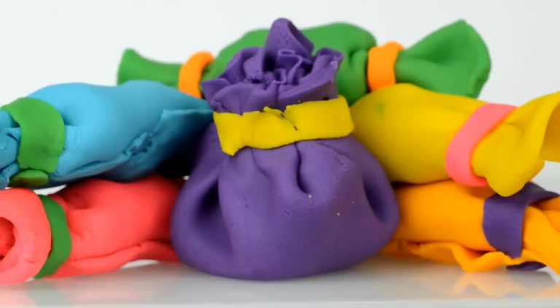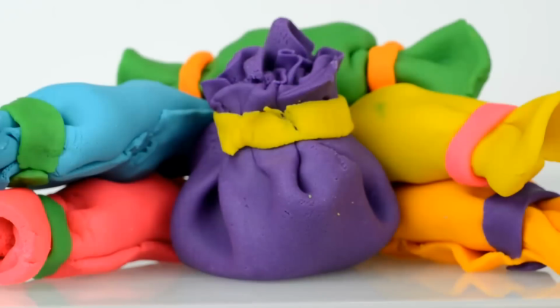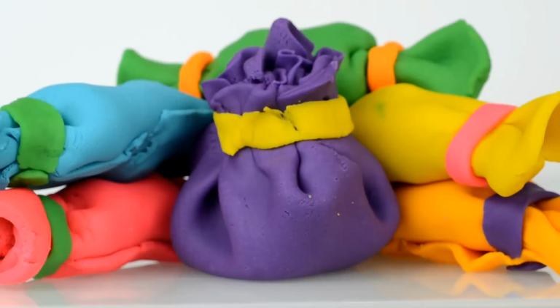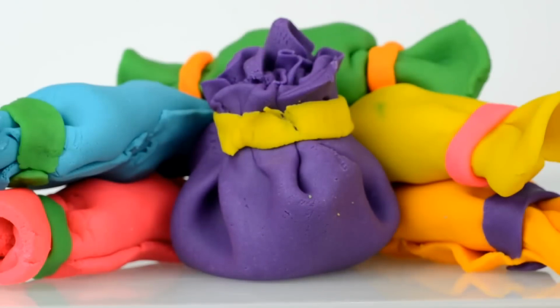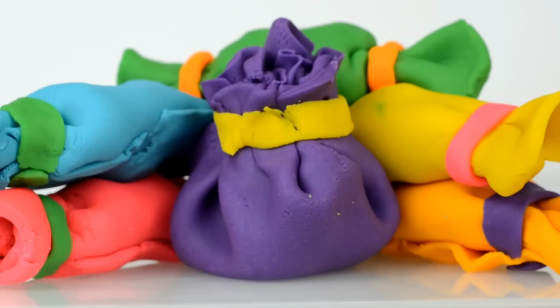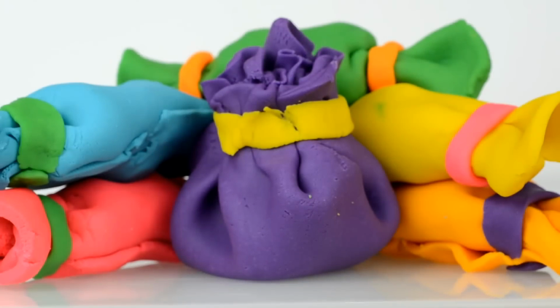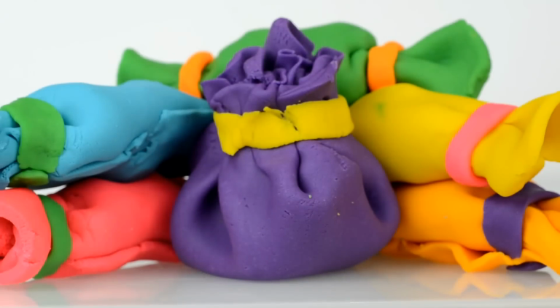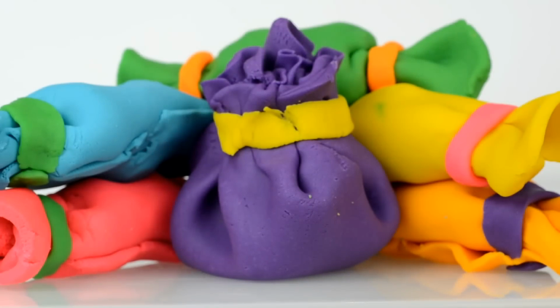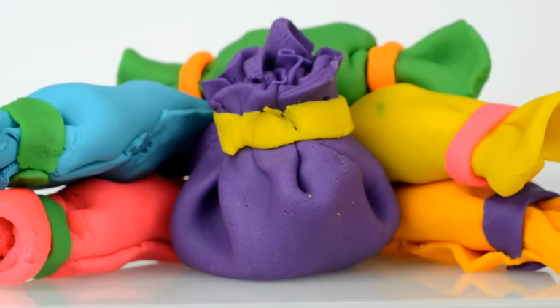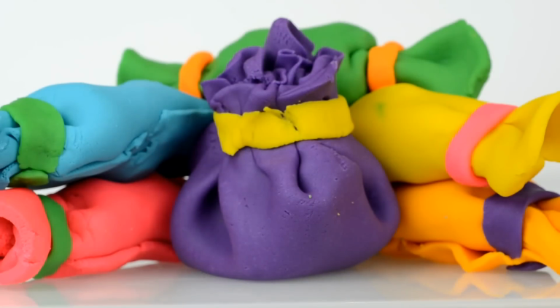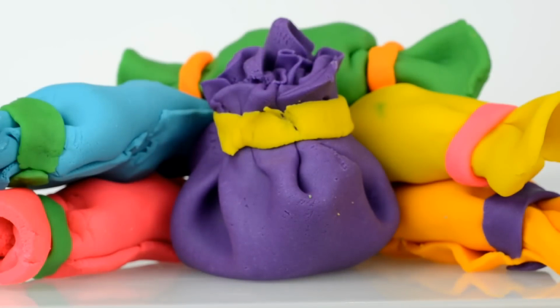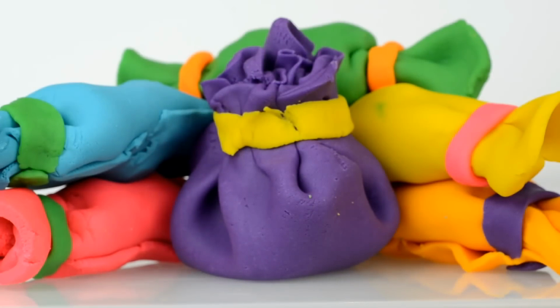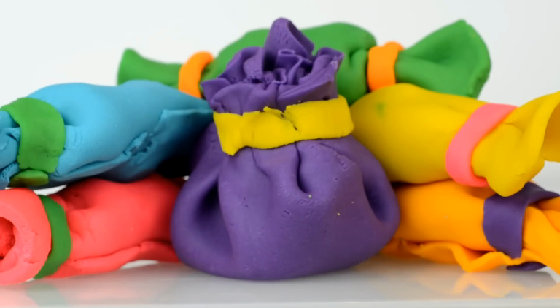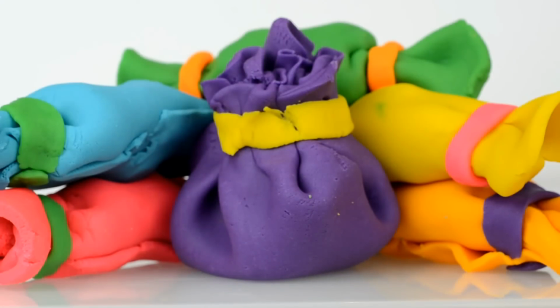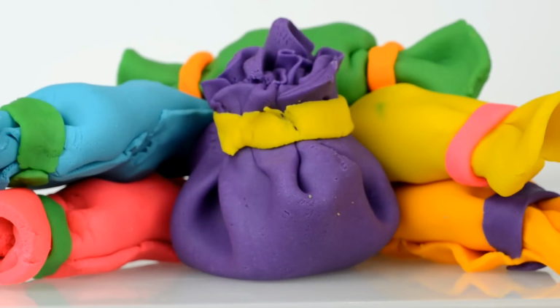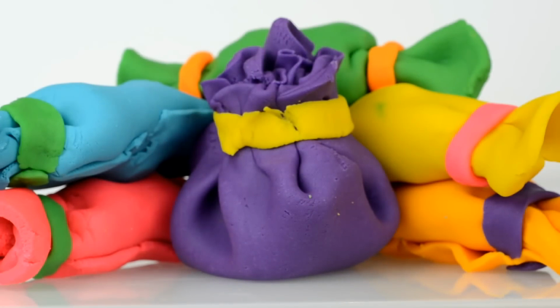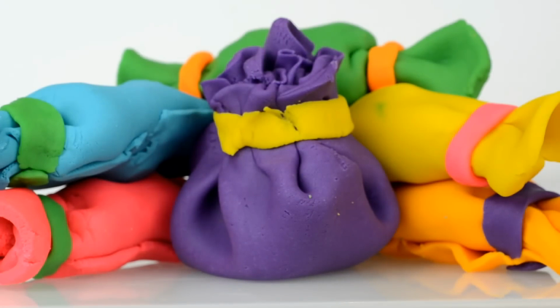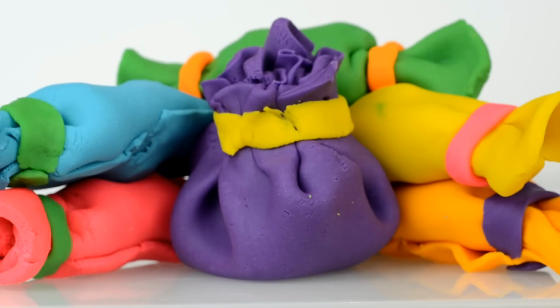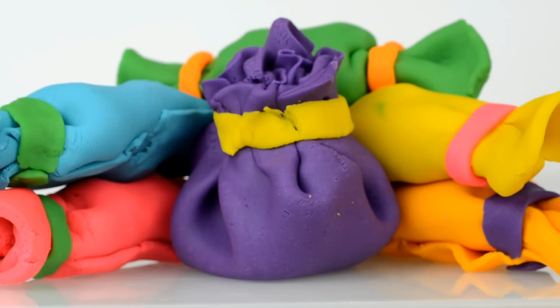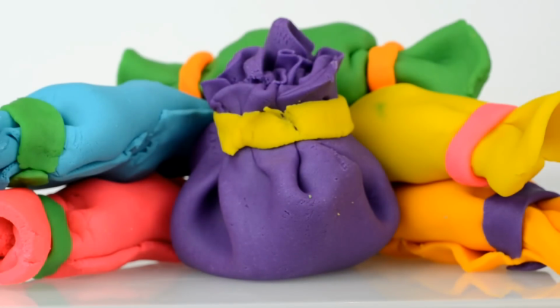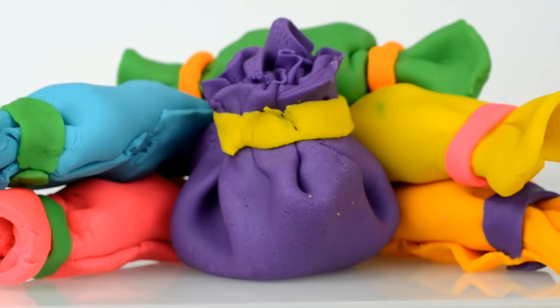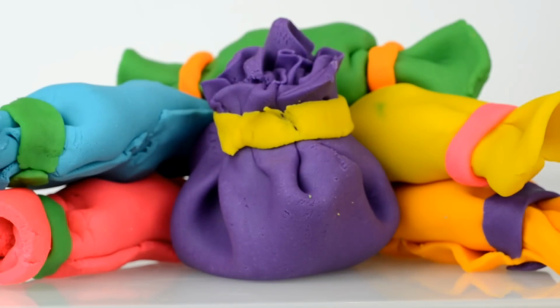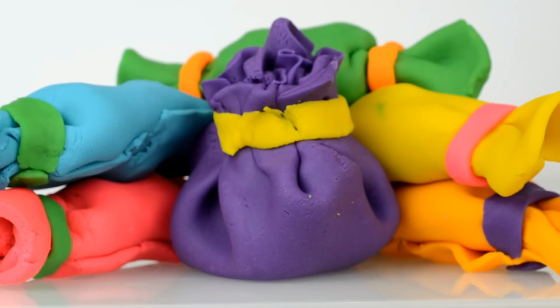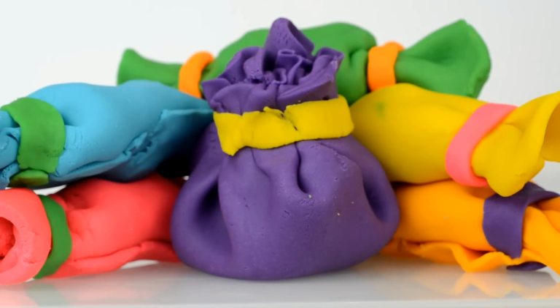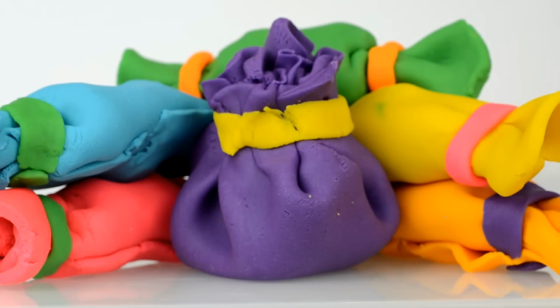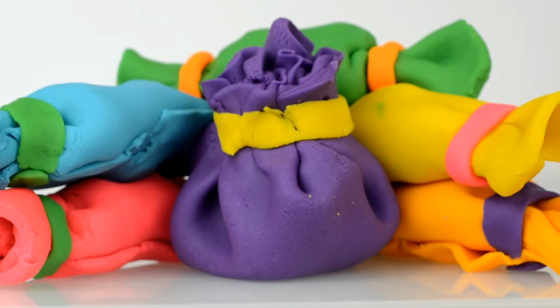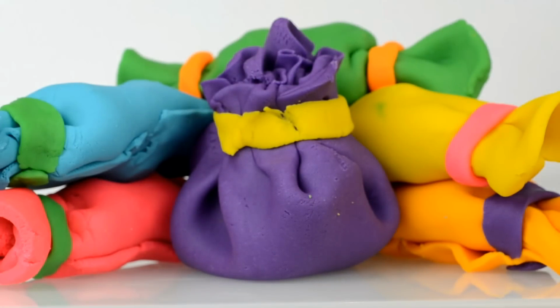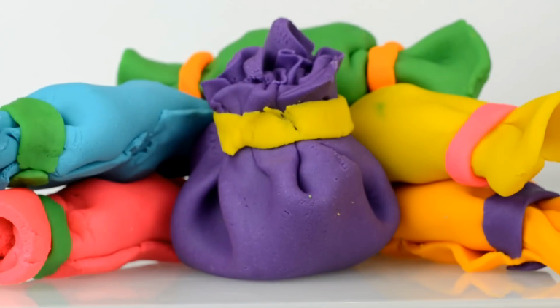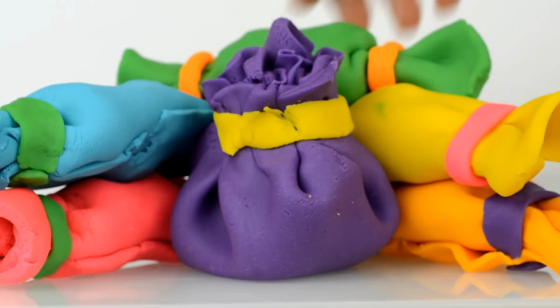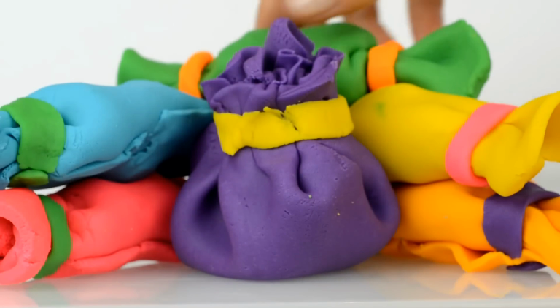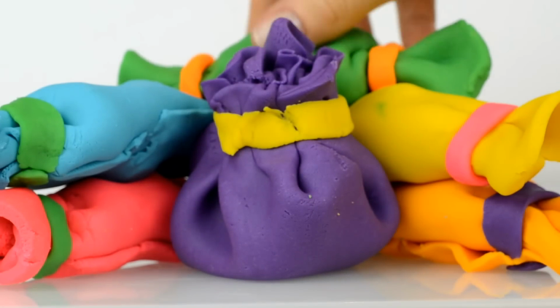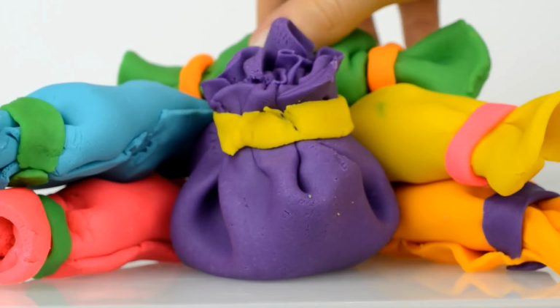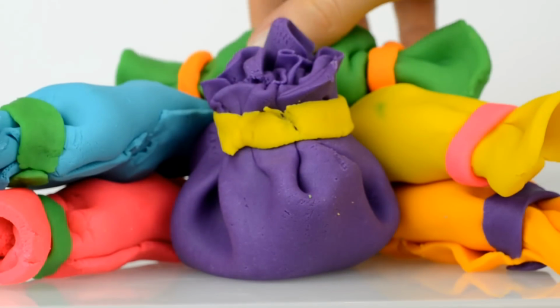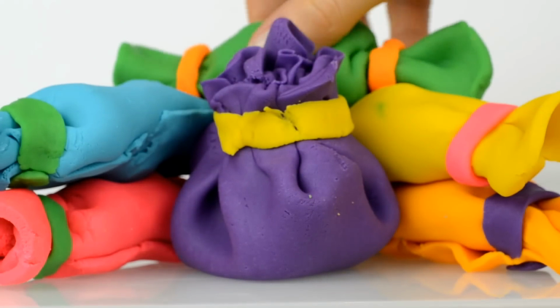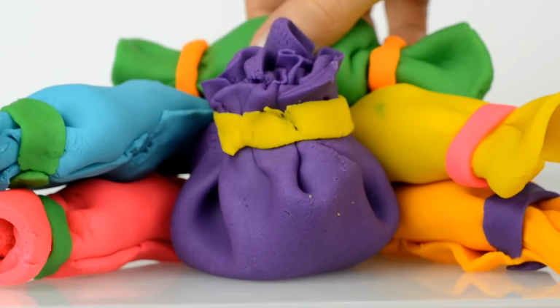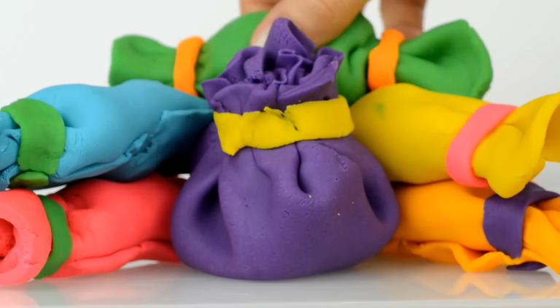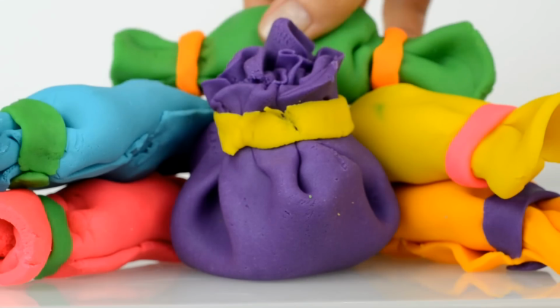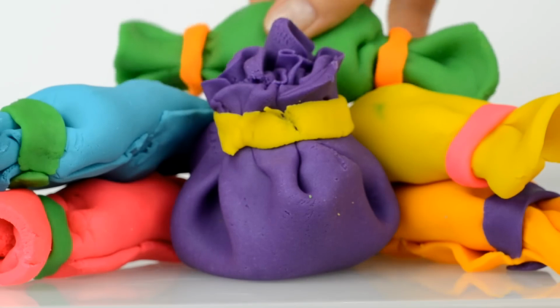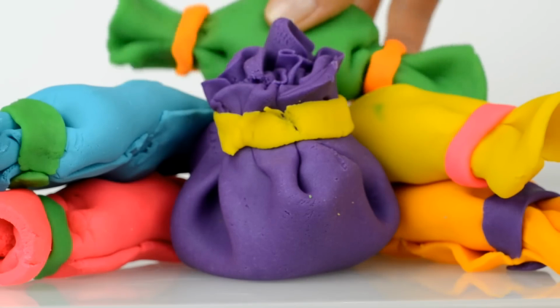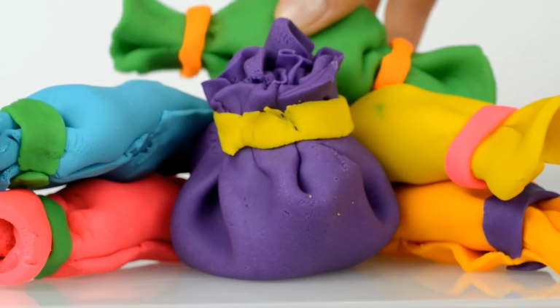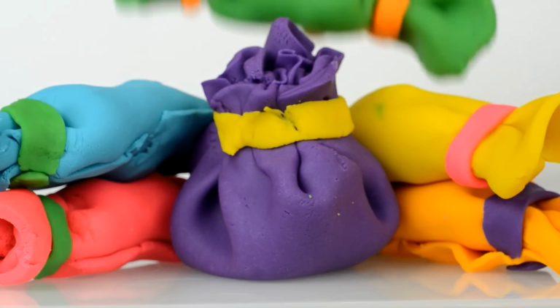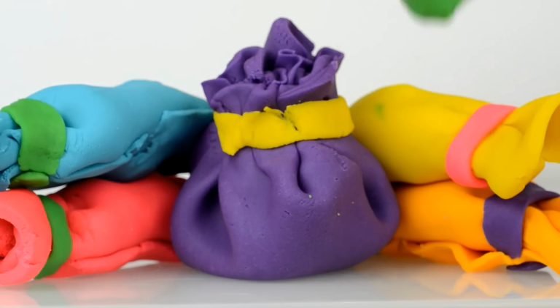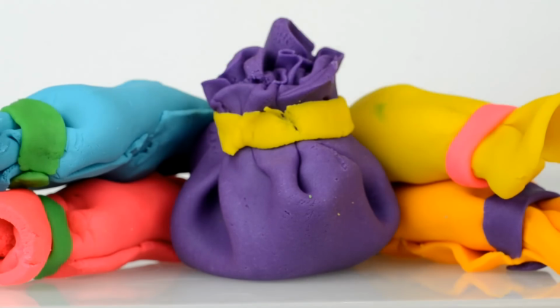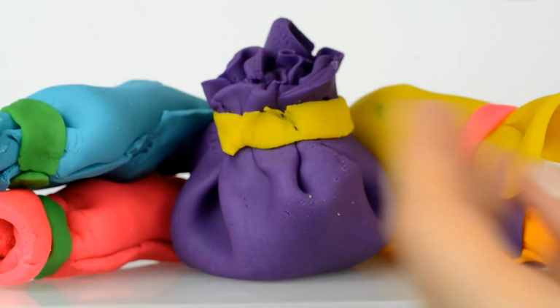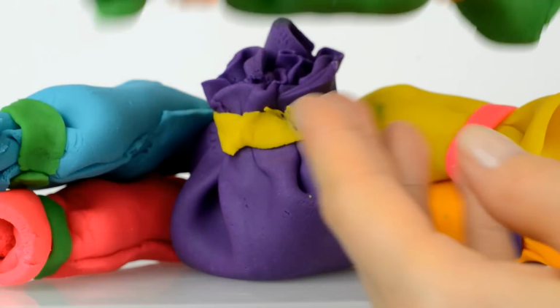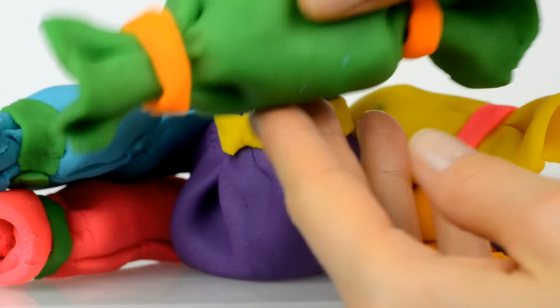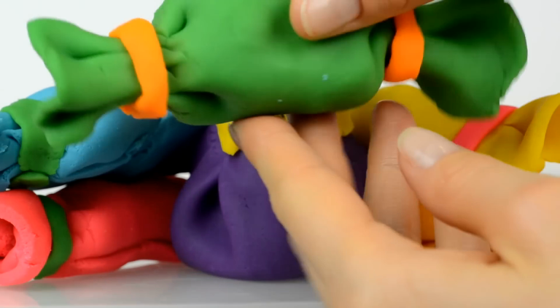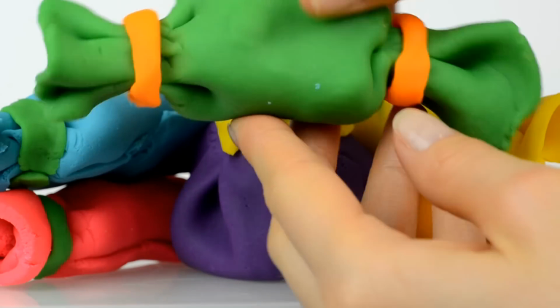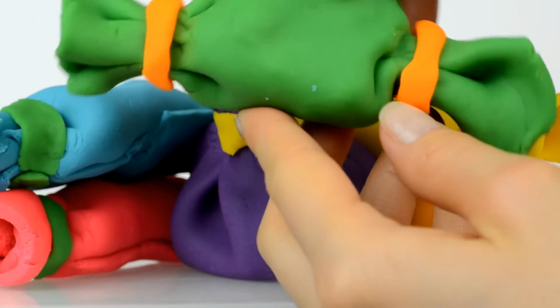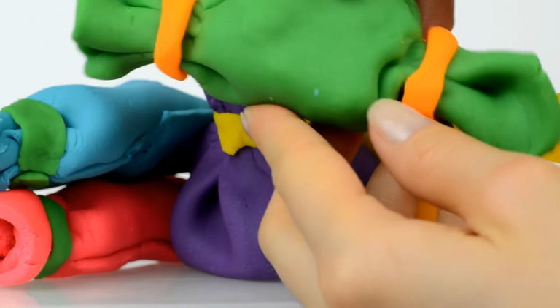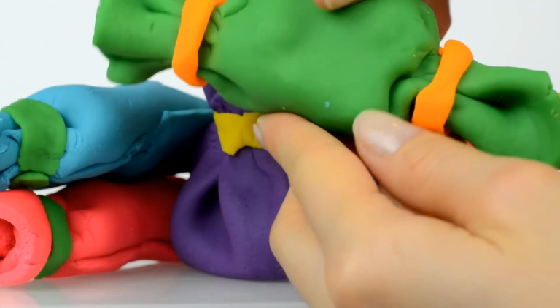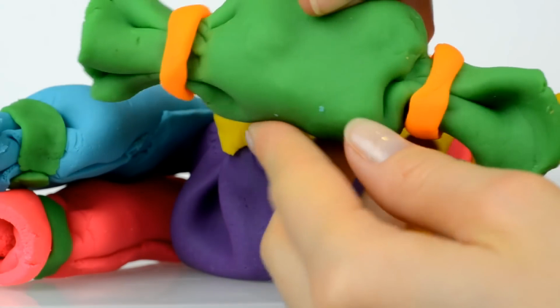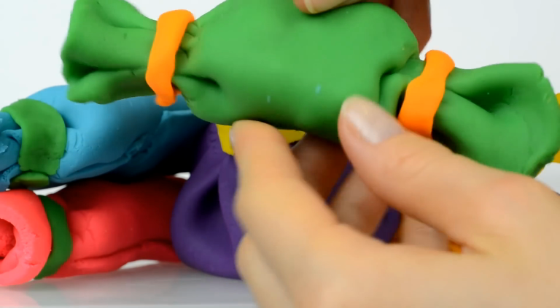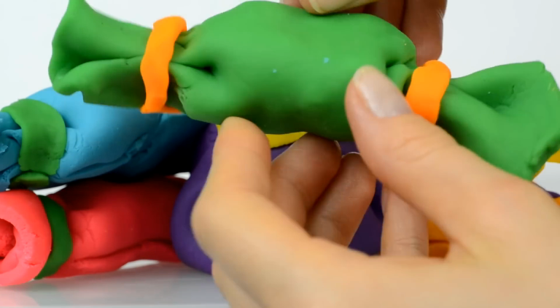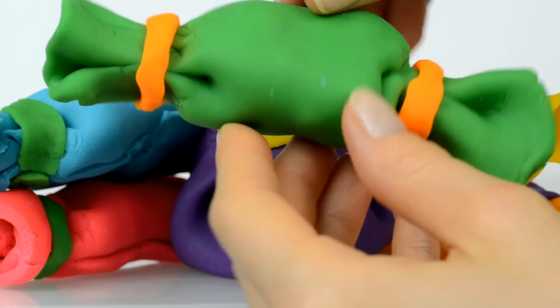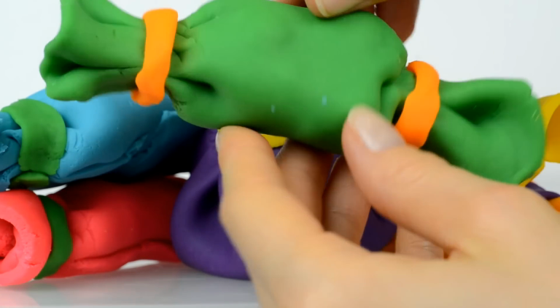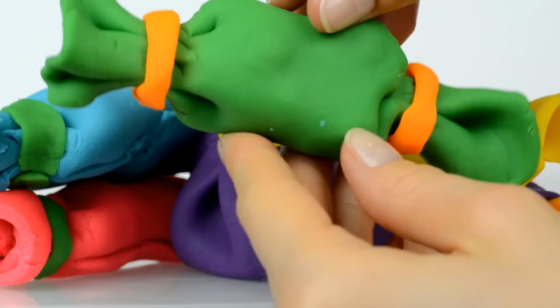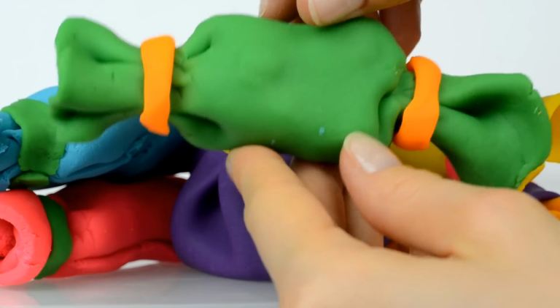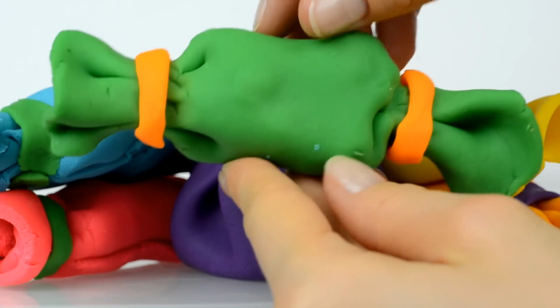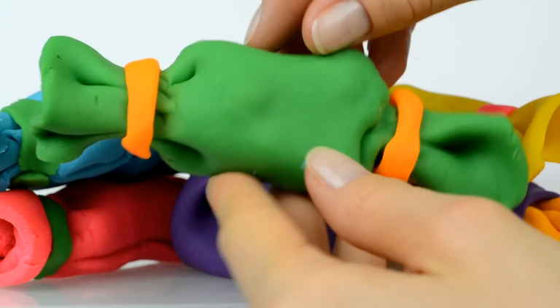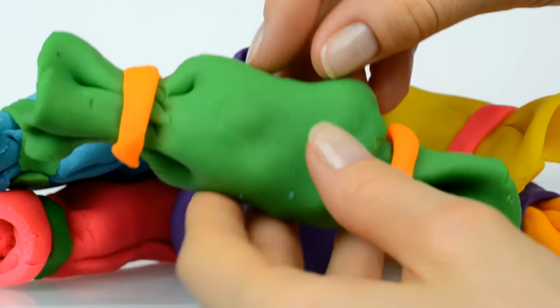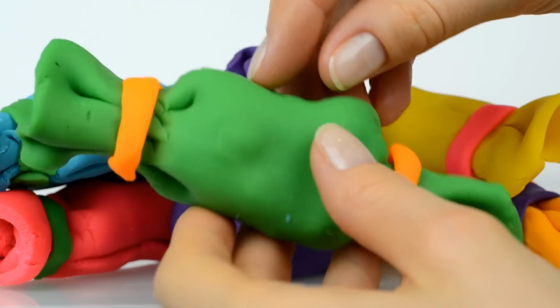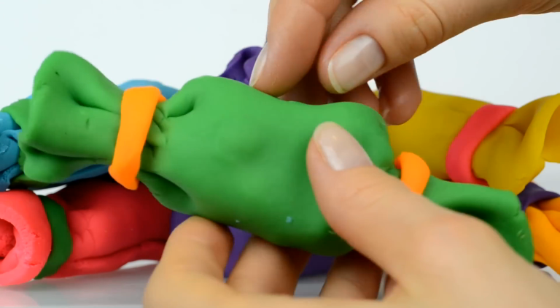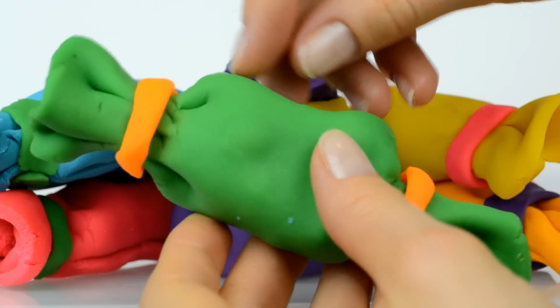Hey guys, look at these delicious candies! Would you like to unwrap them with me?